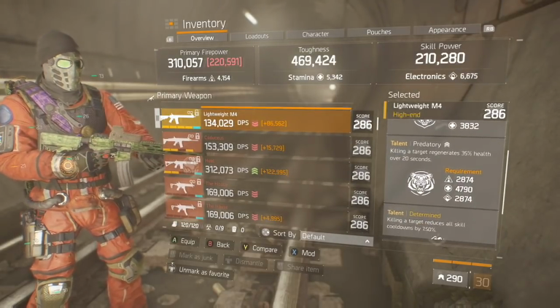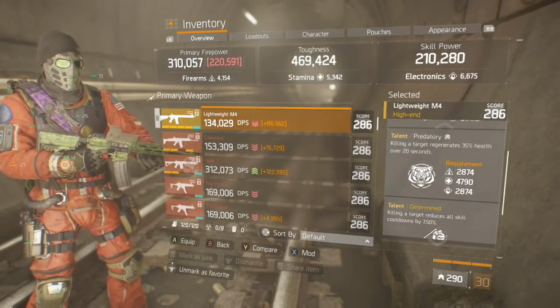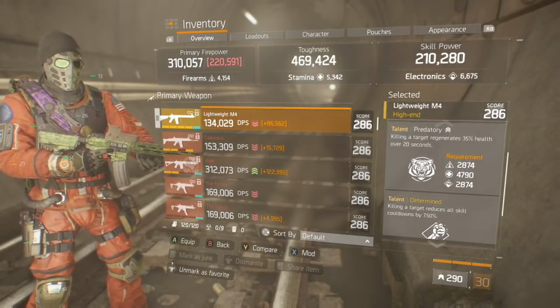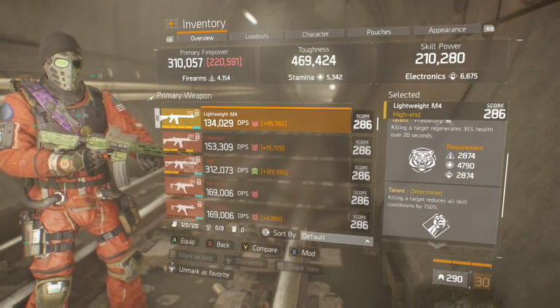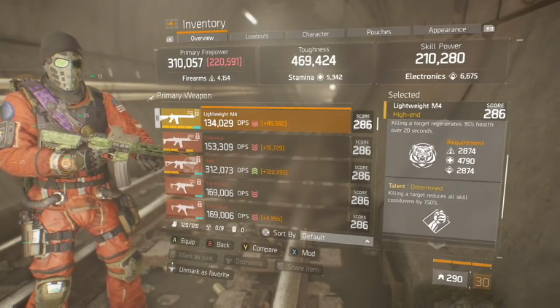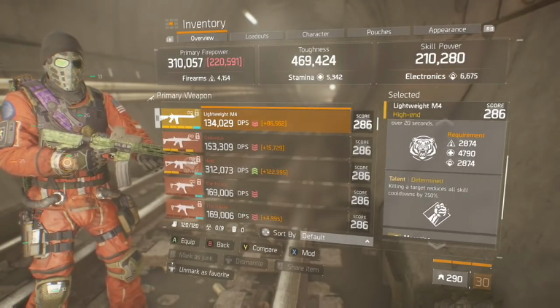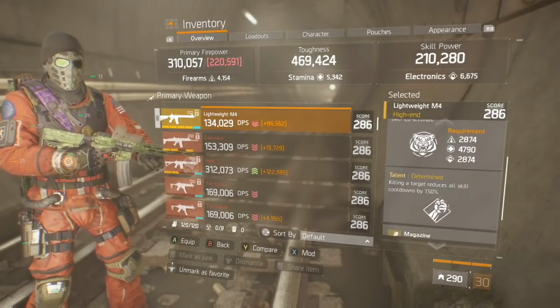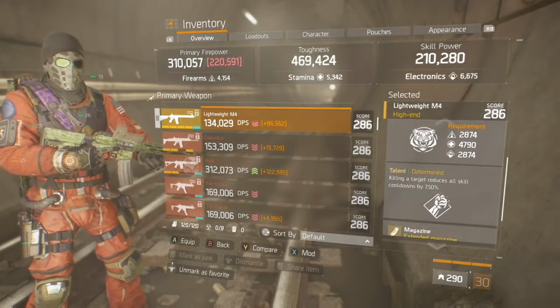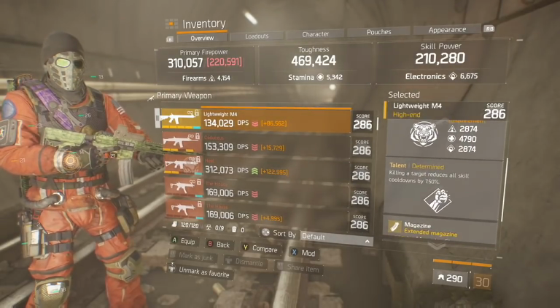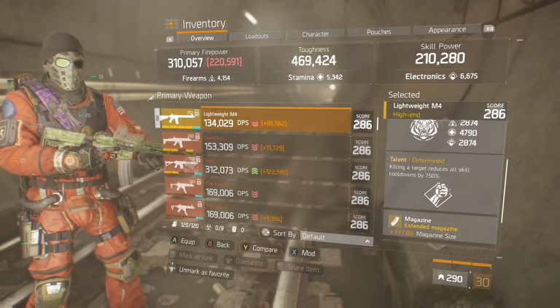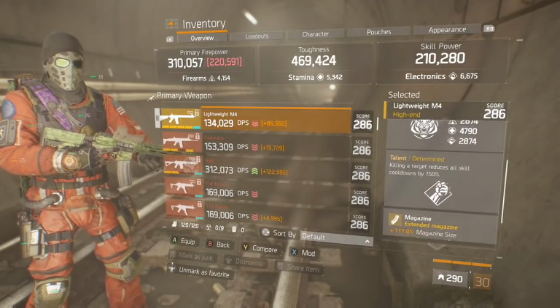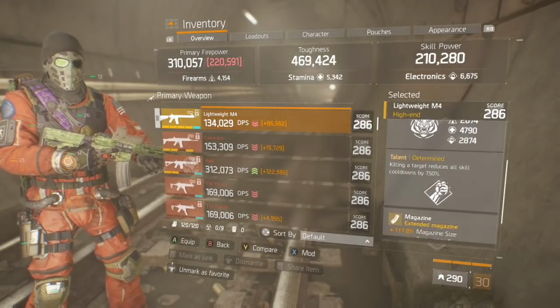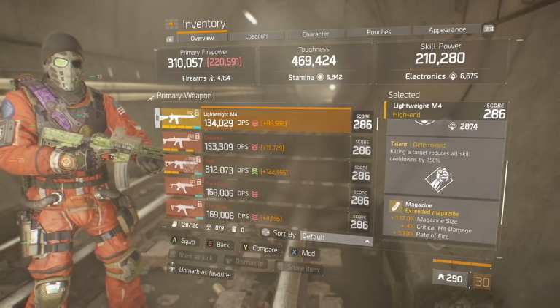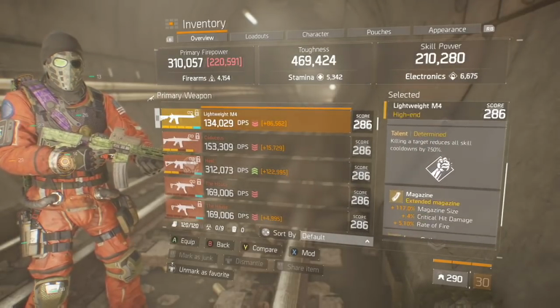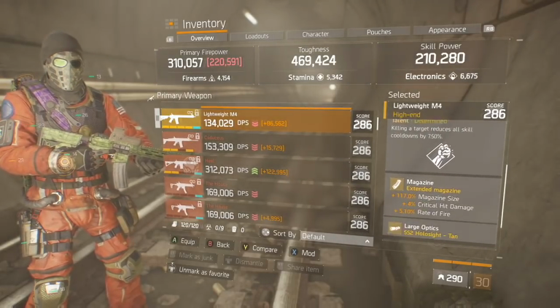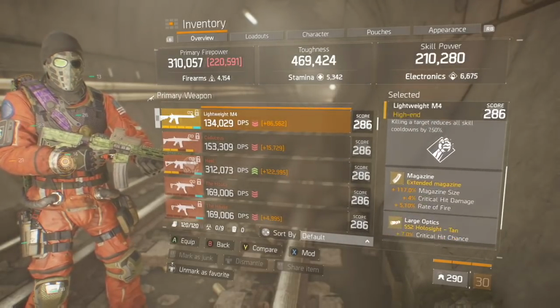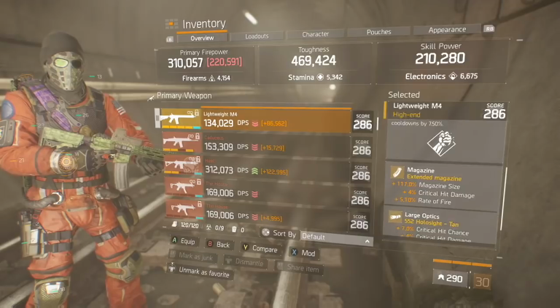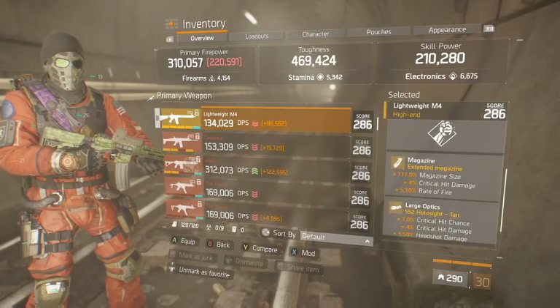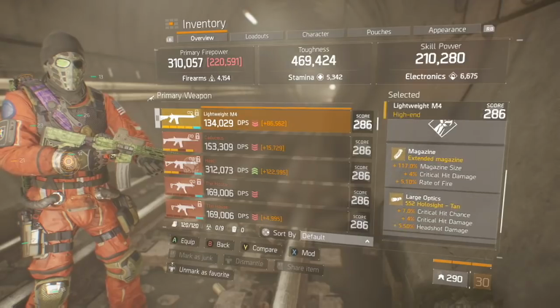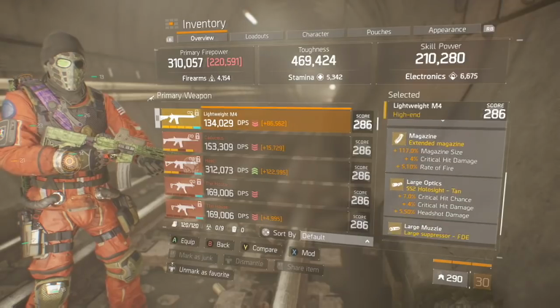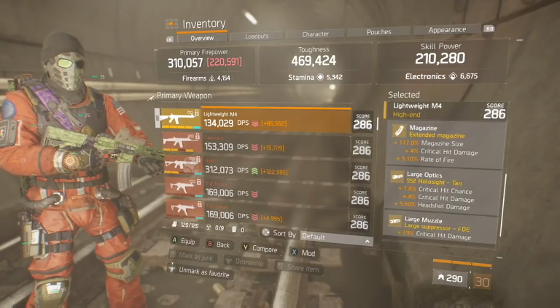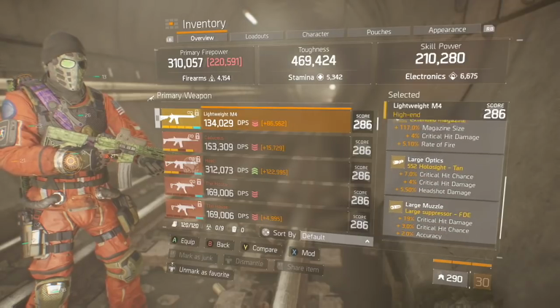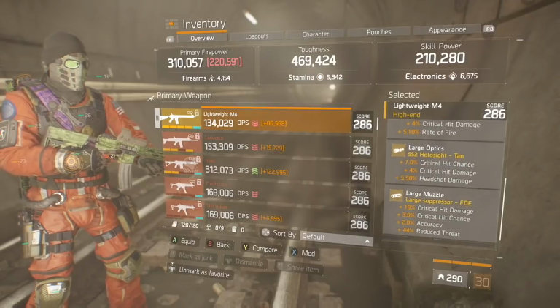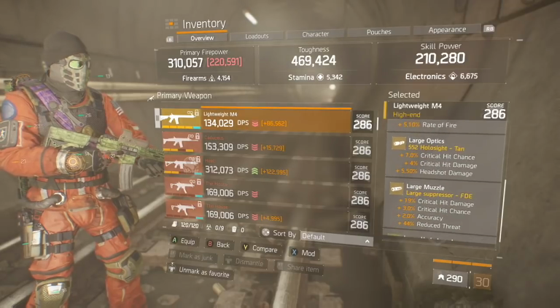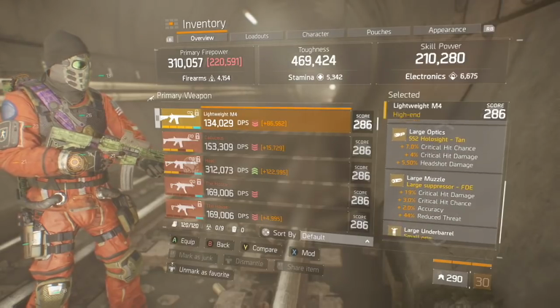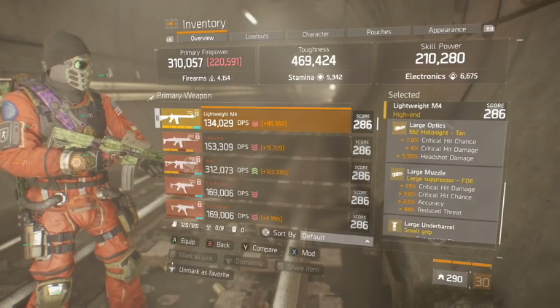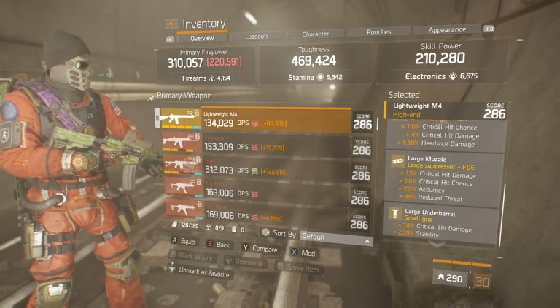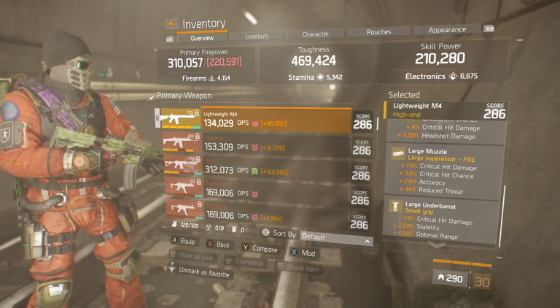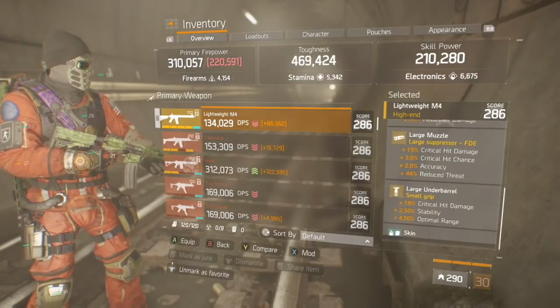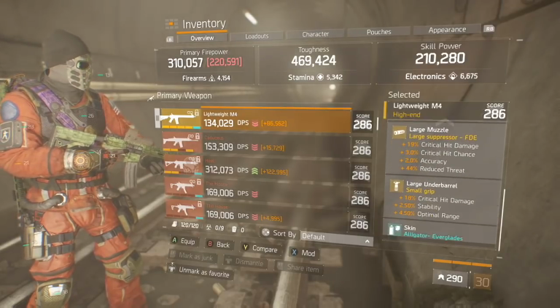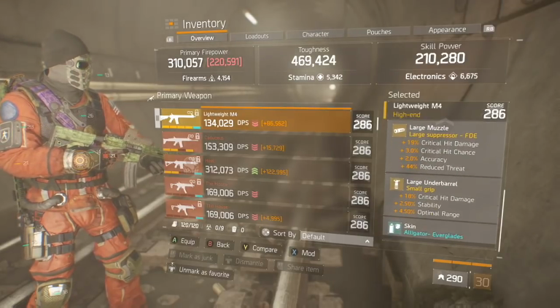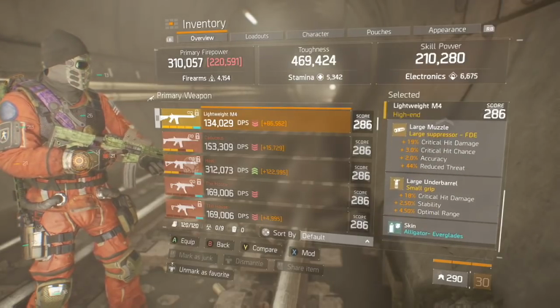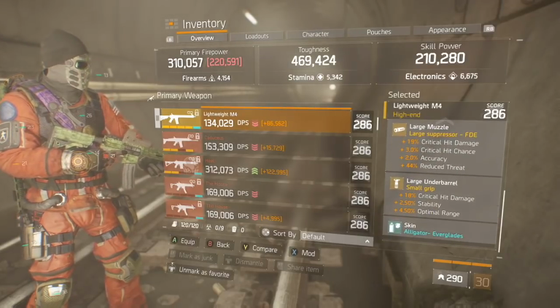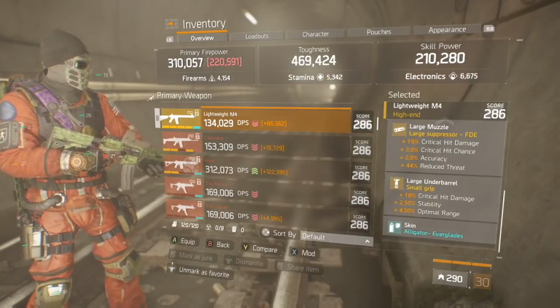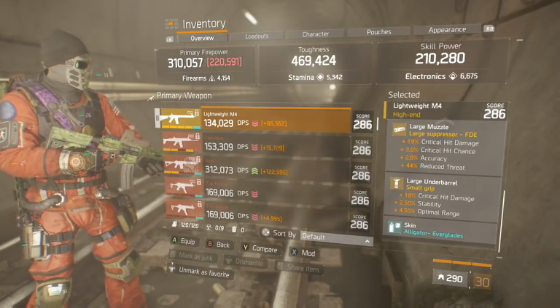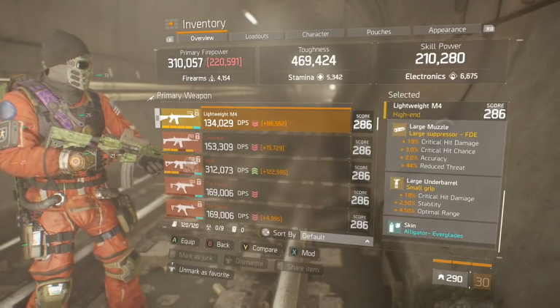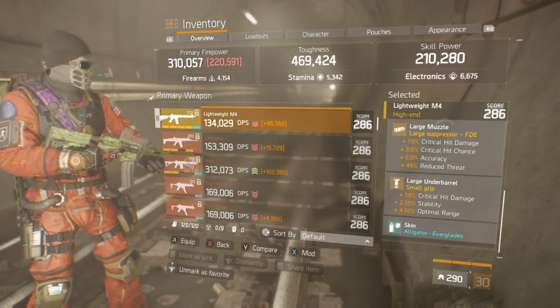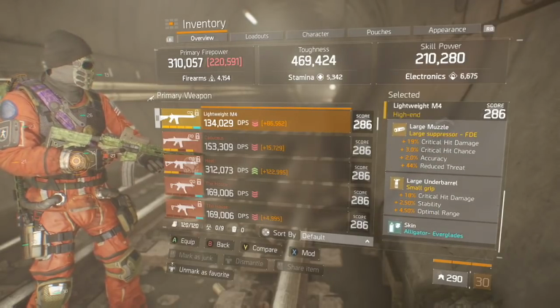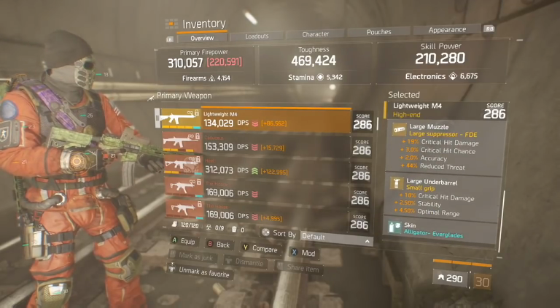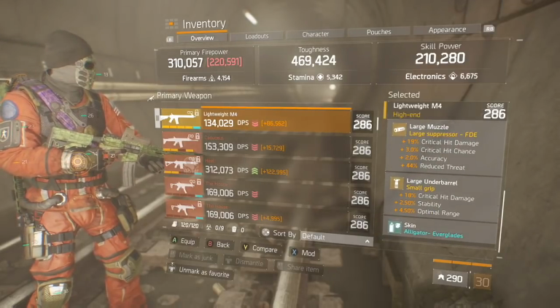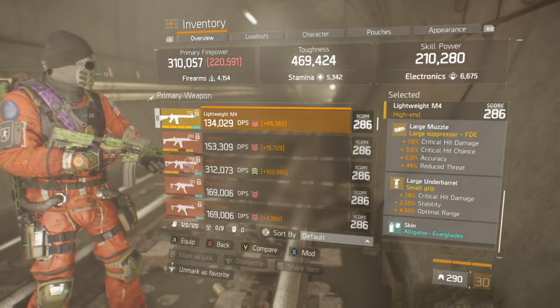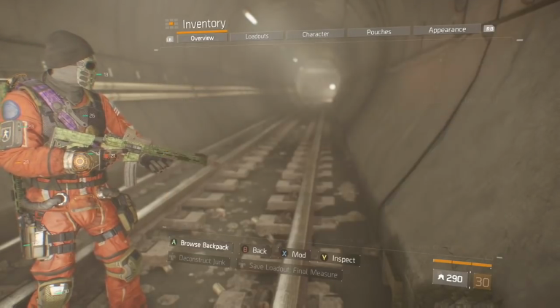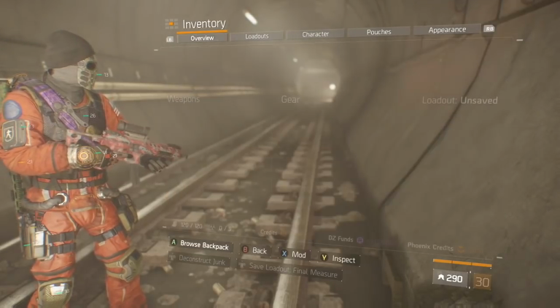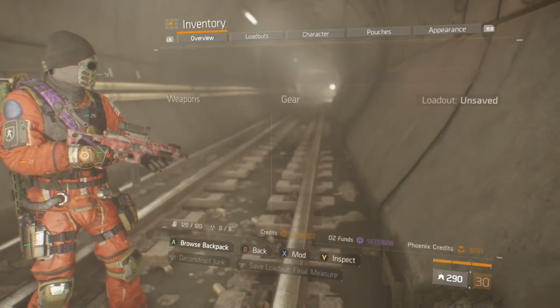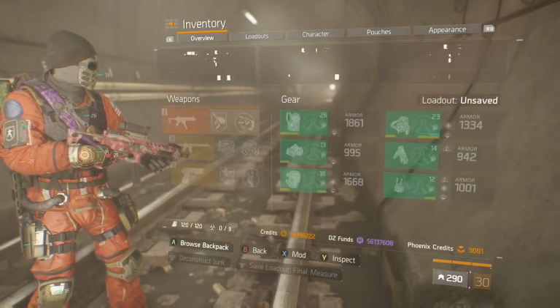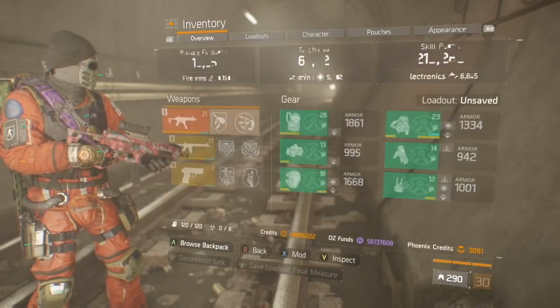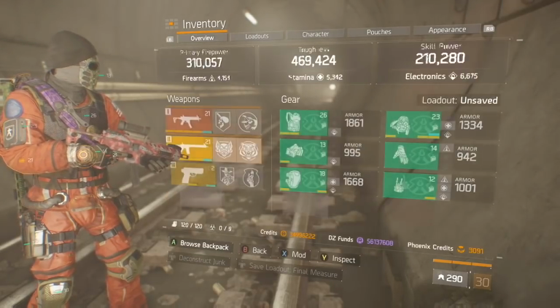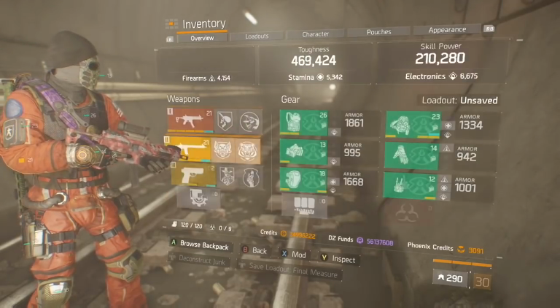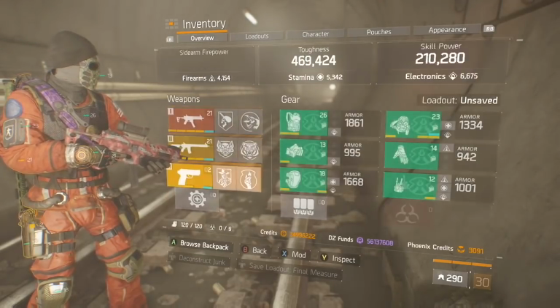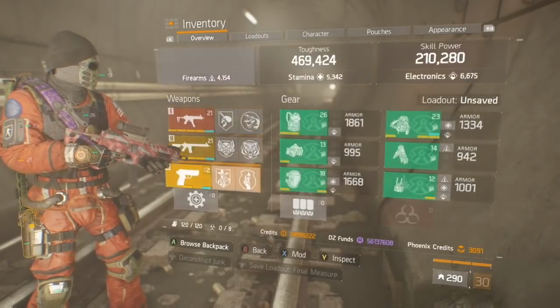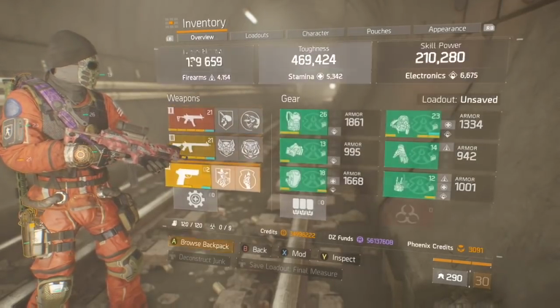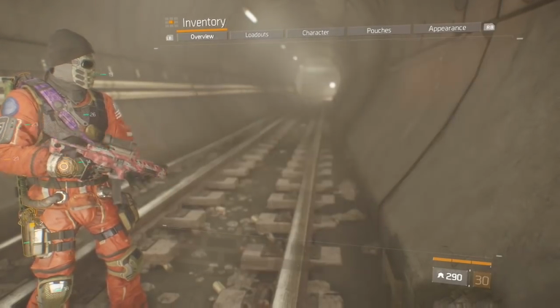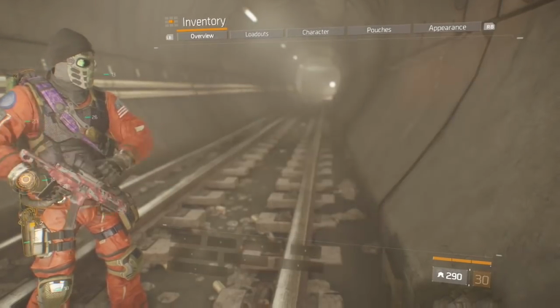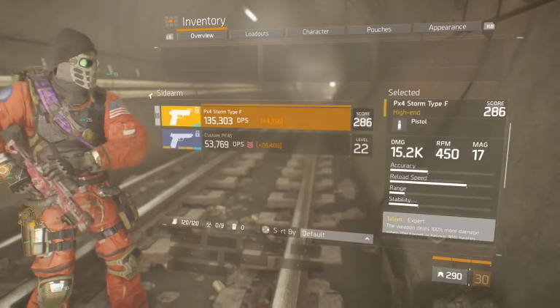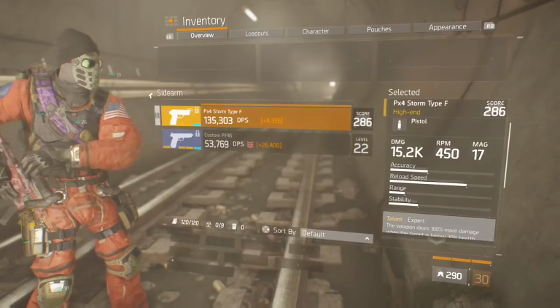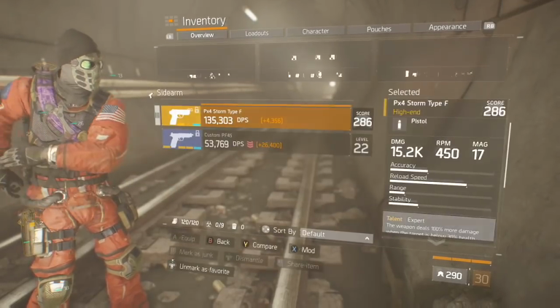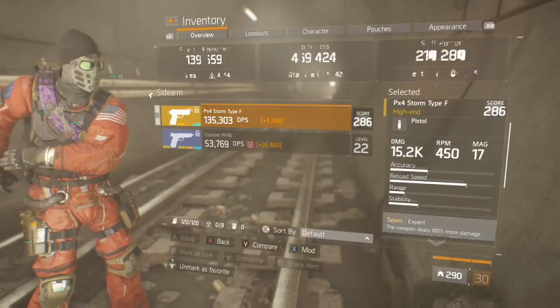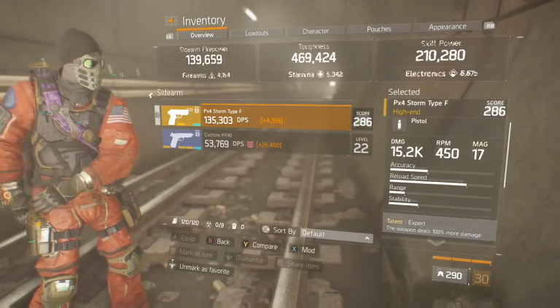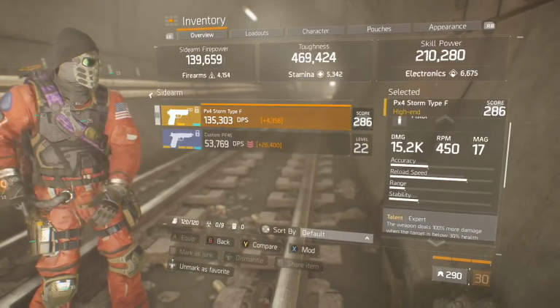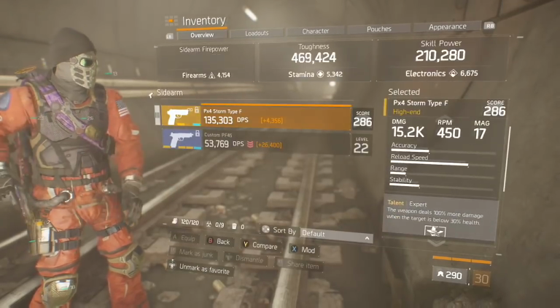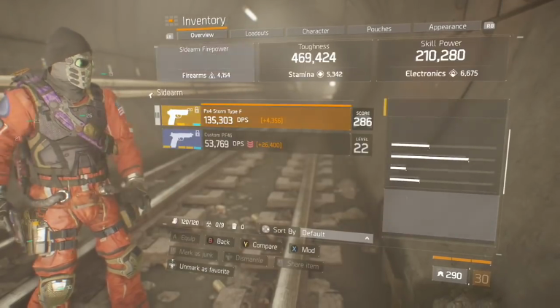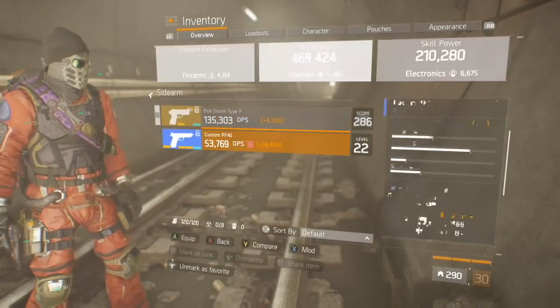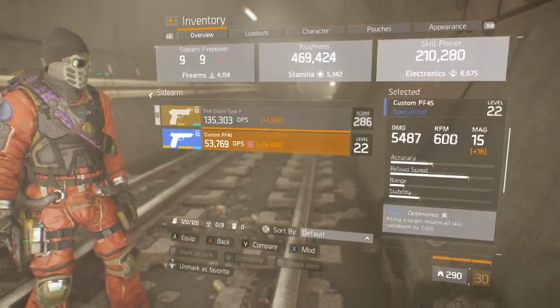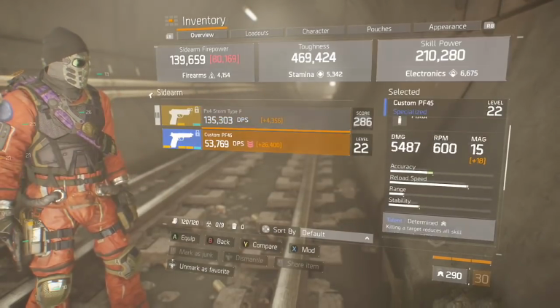Now your primary weapon is a House with Deadly and Unforgiving and a Card Counter in those attachments. Your backup weapon is a Lightweight M4 with Sustained and Predatory in those attachments.